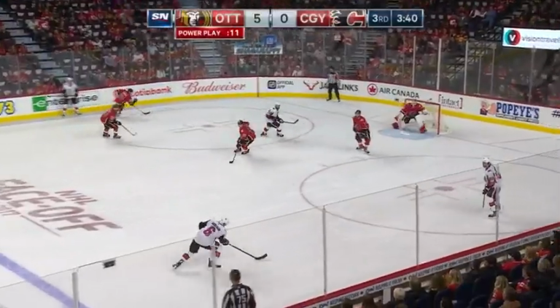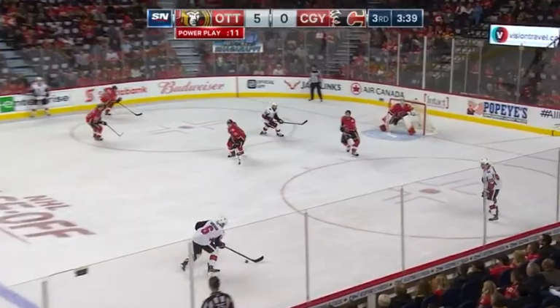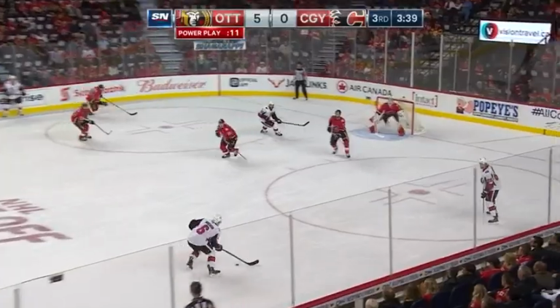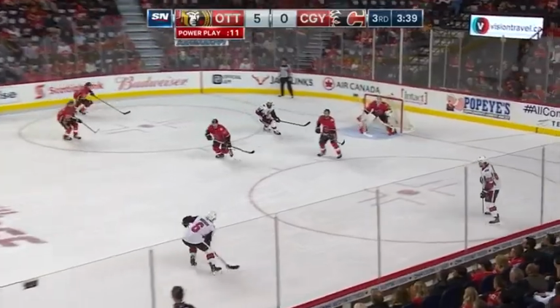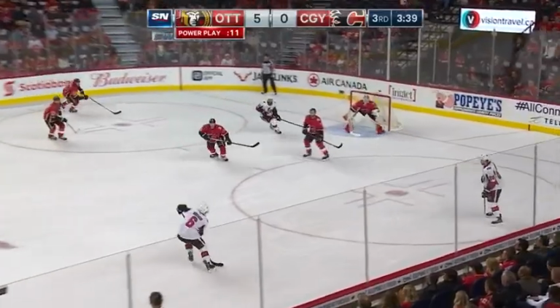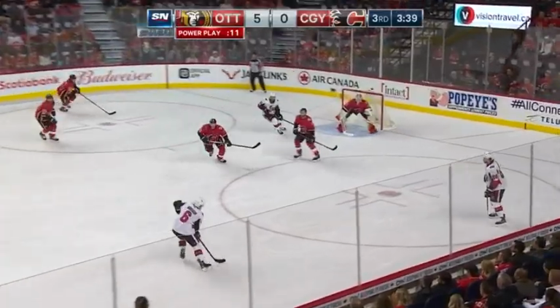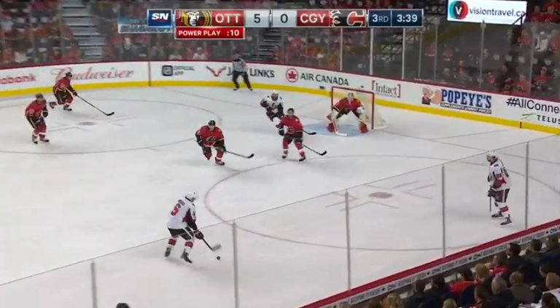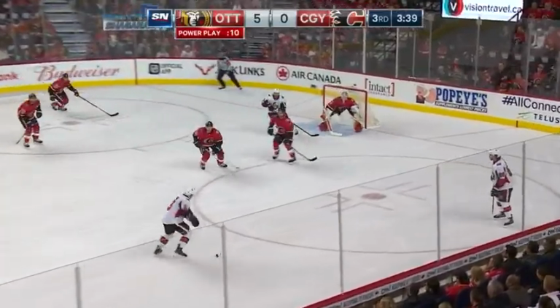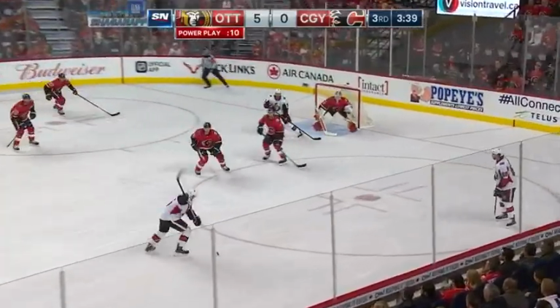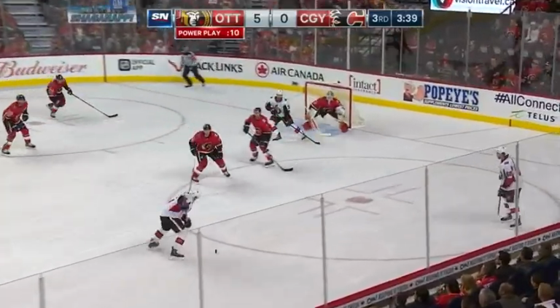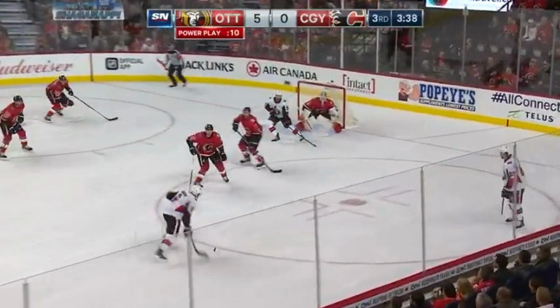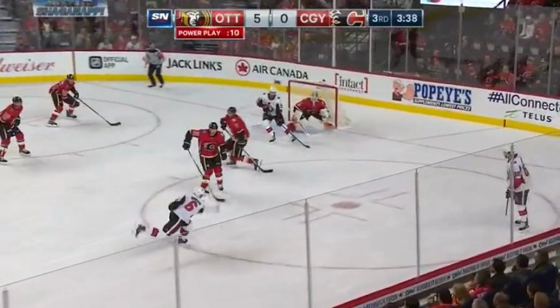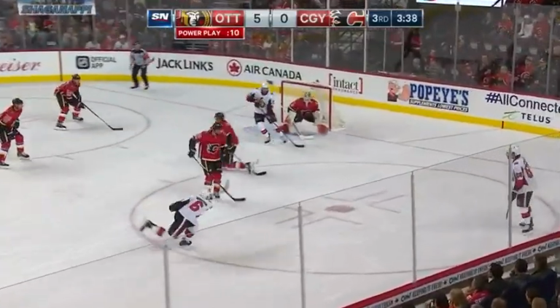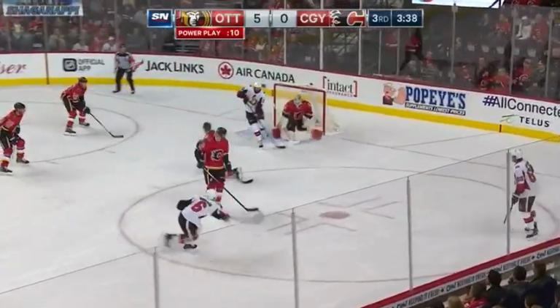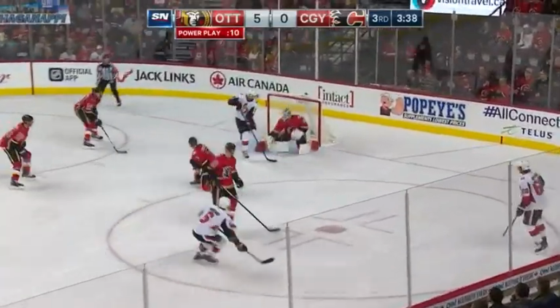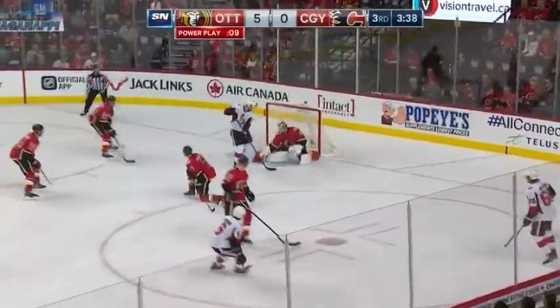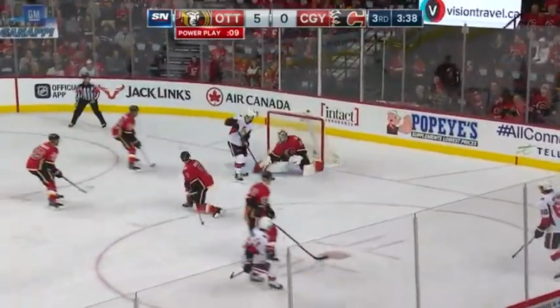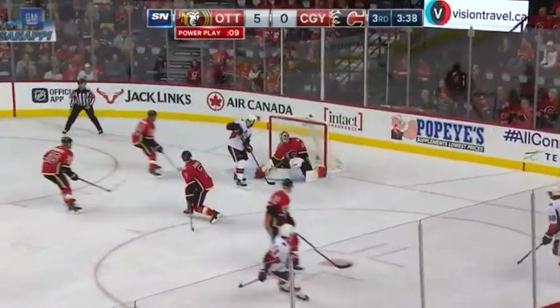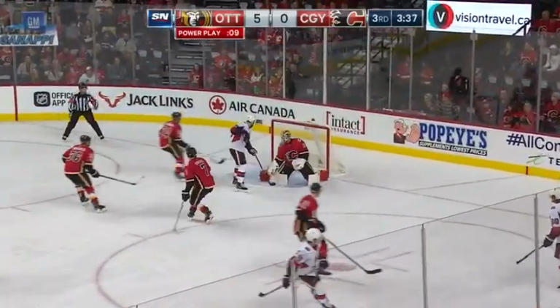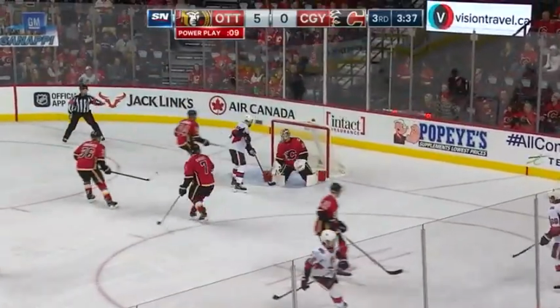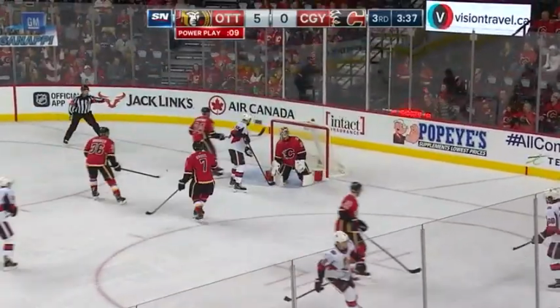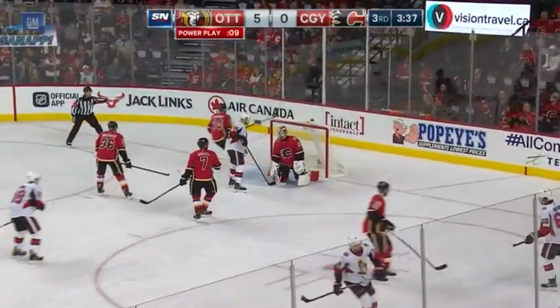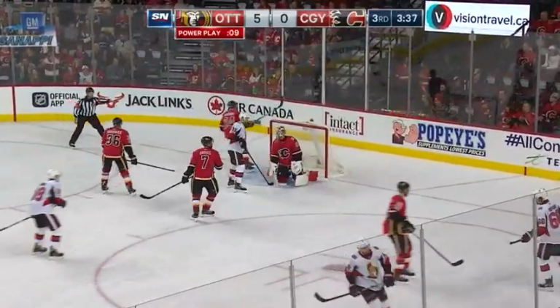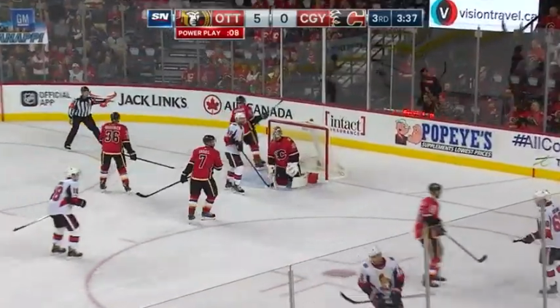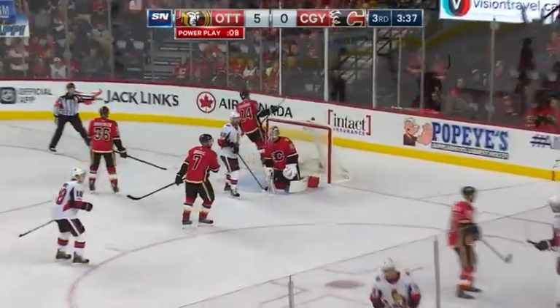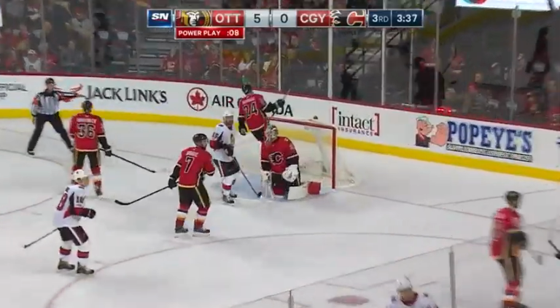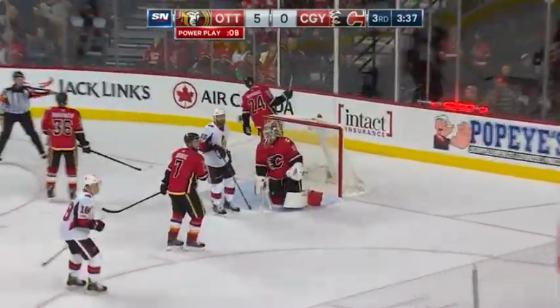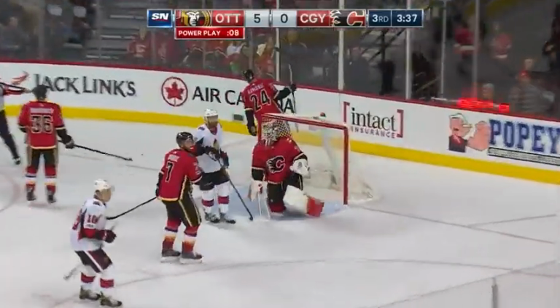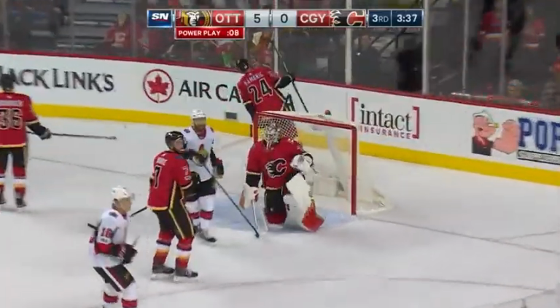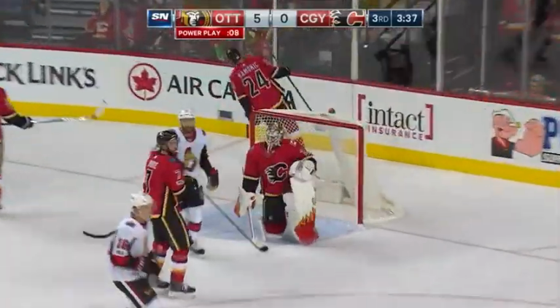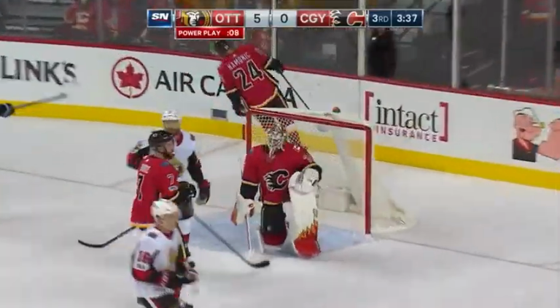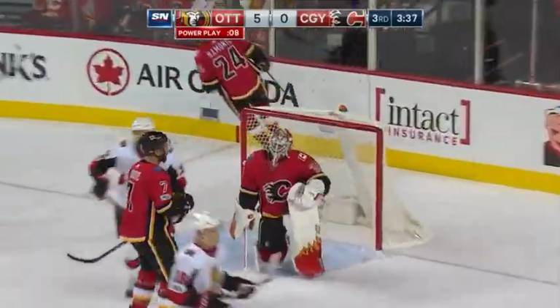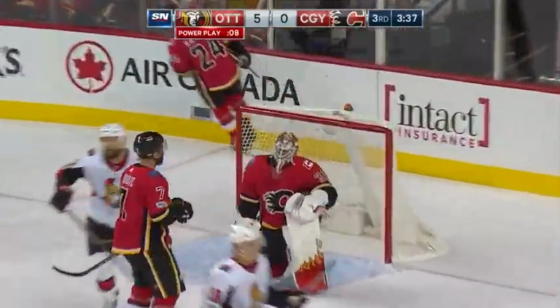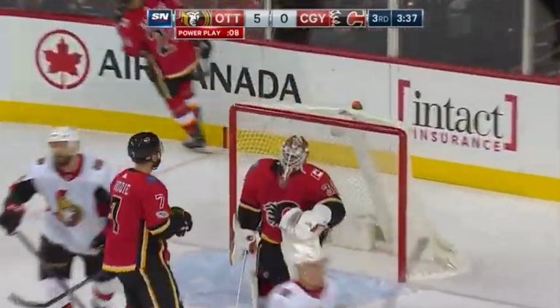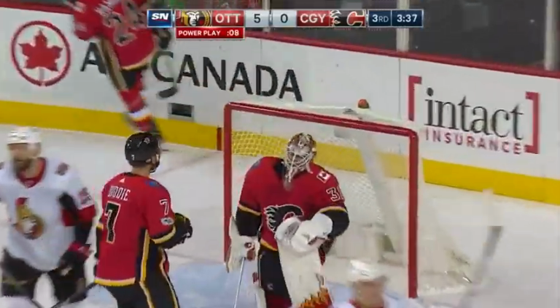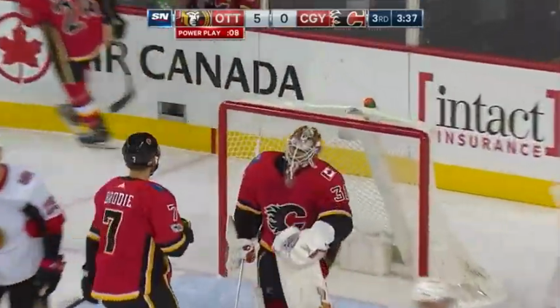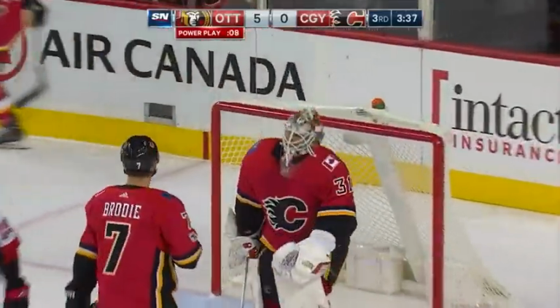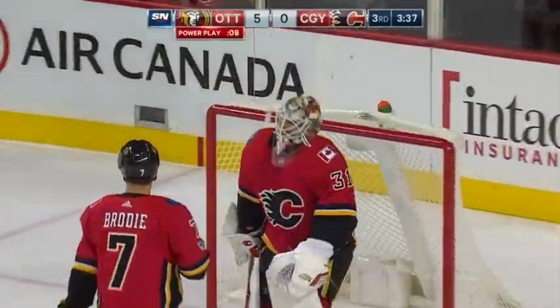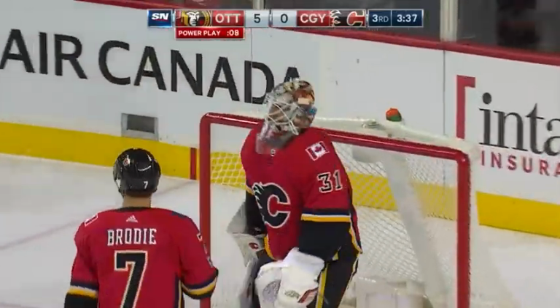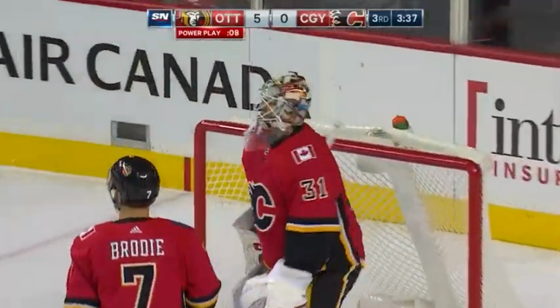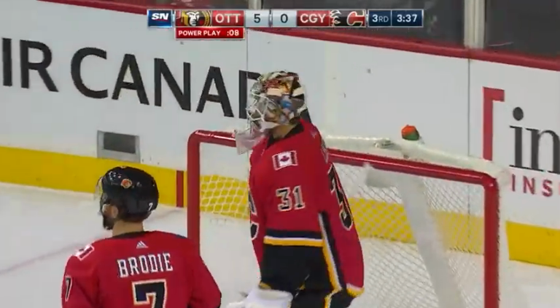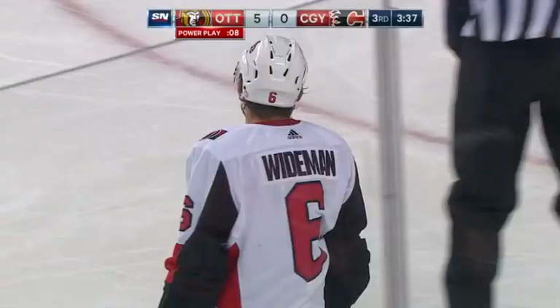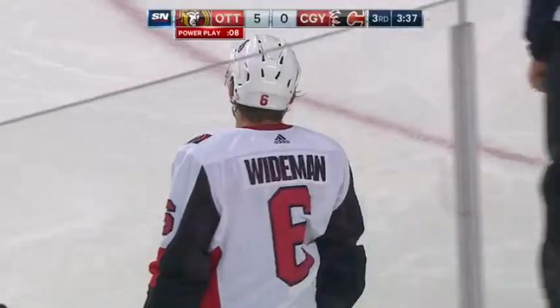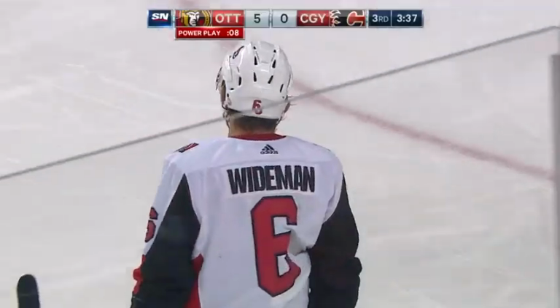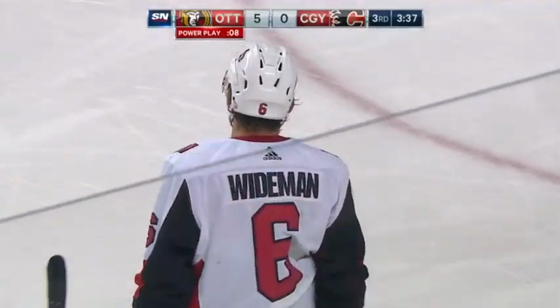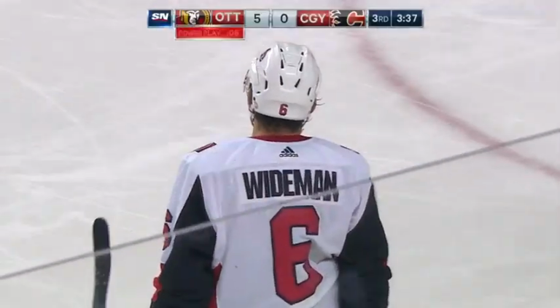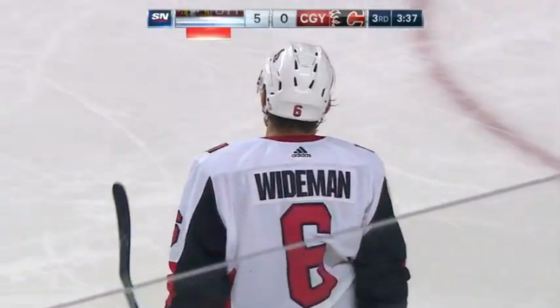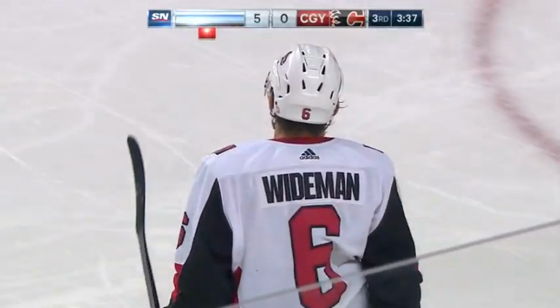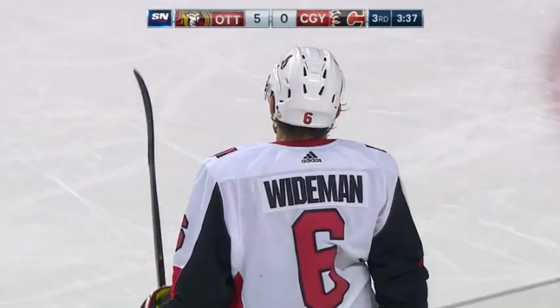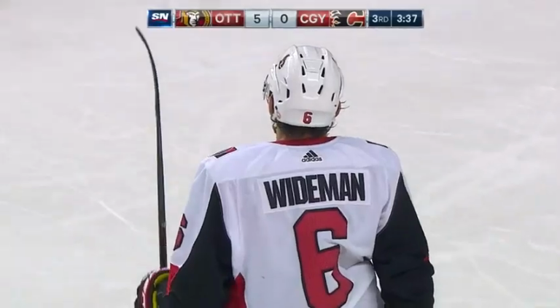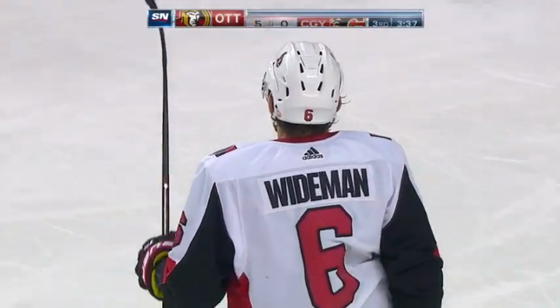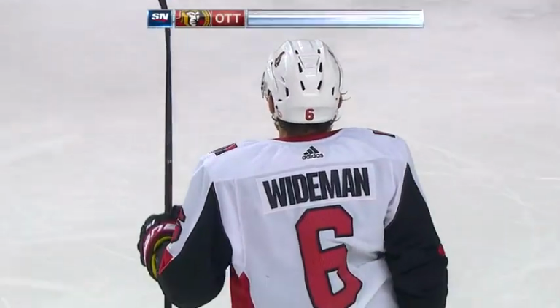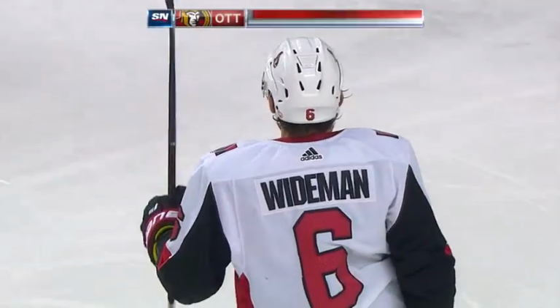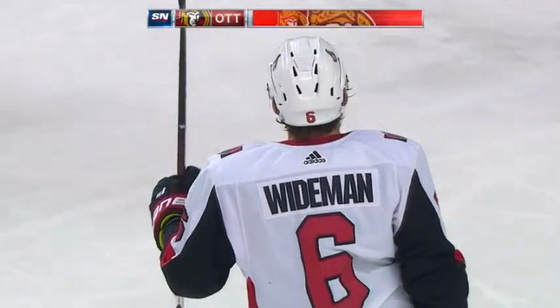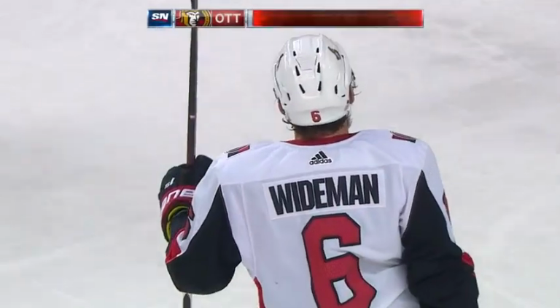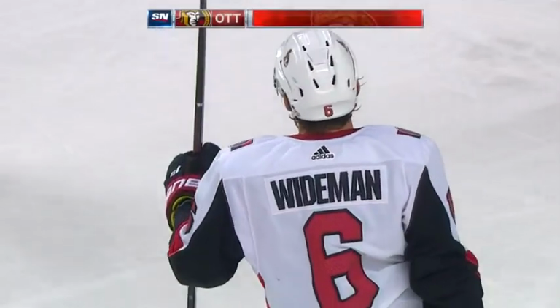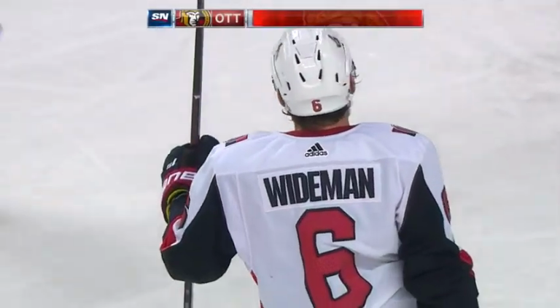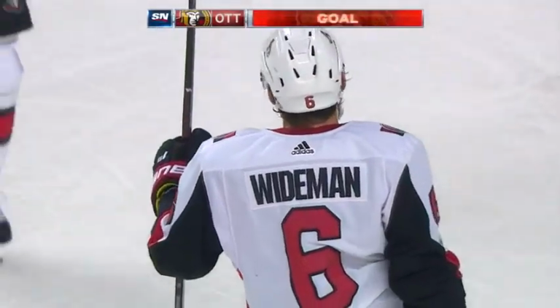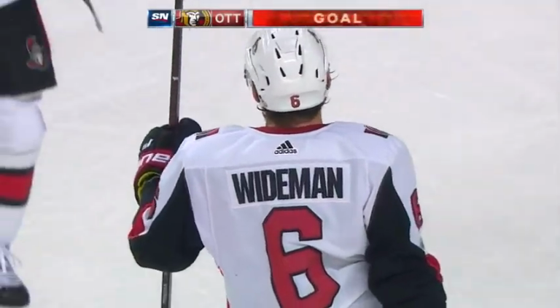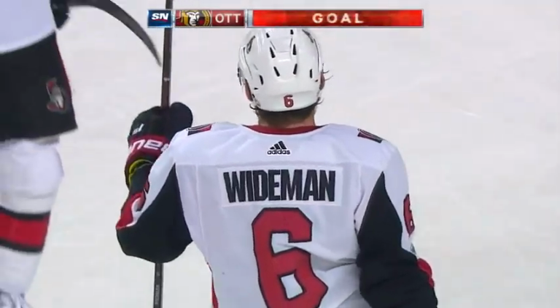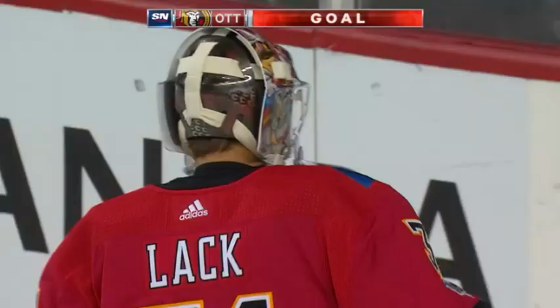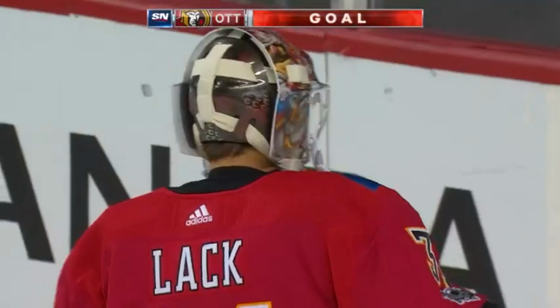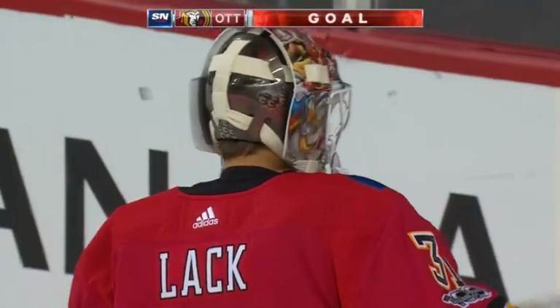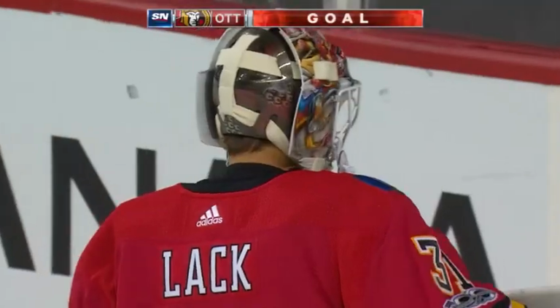Turris. Here's Weidman — scores! Another power play goal for the Senators, and it's 6-0 Ottawa.